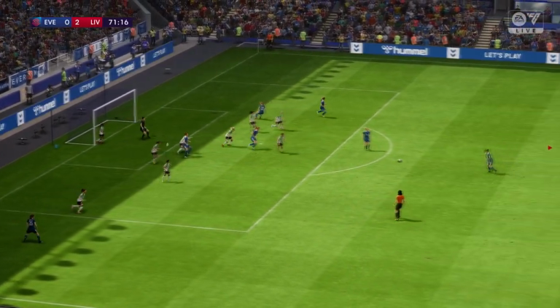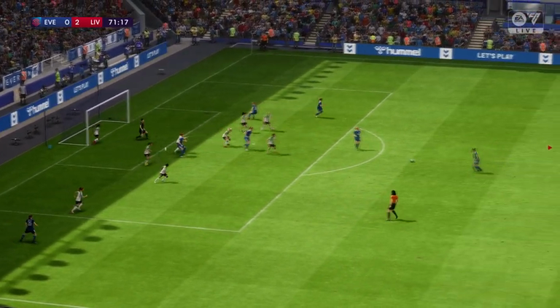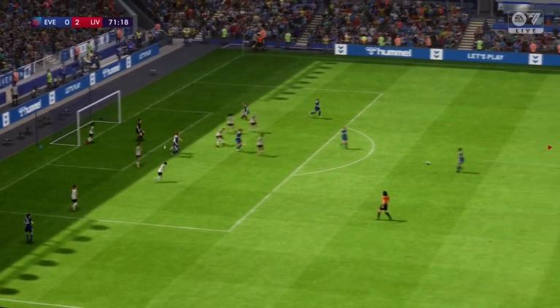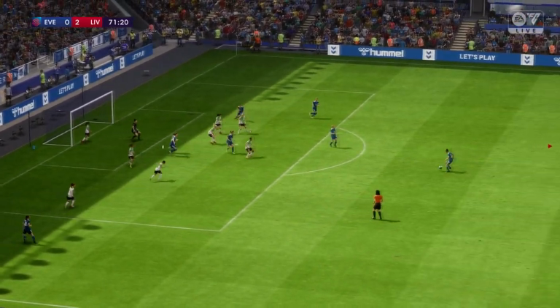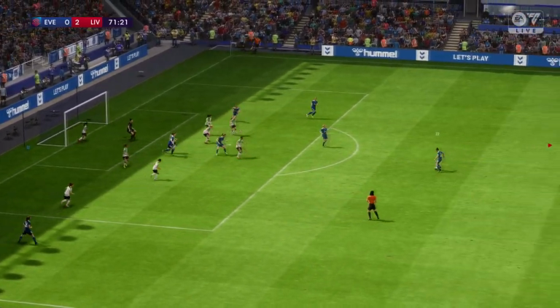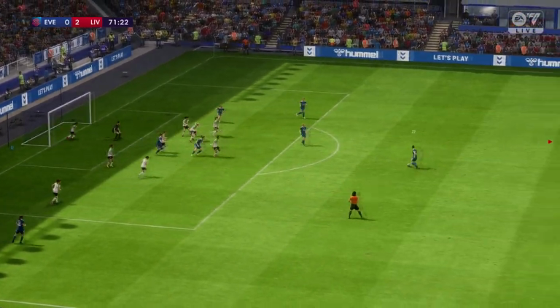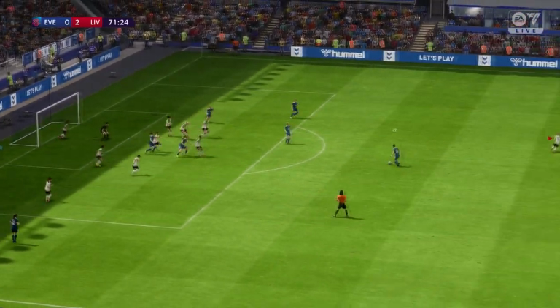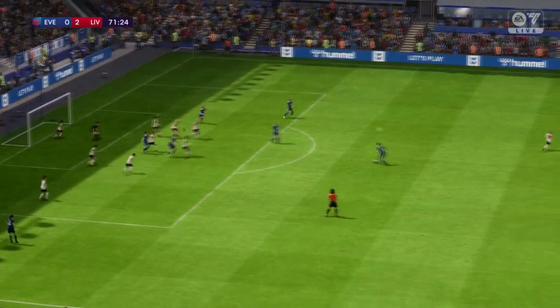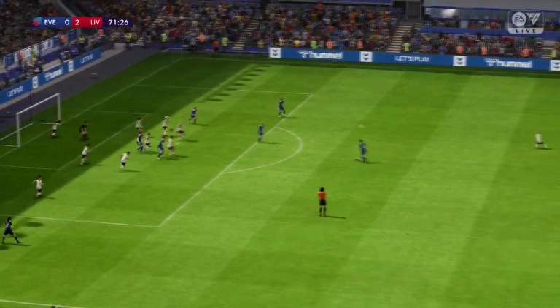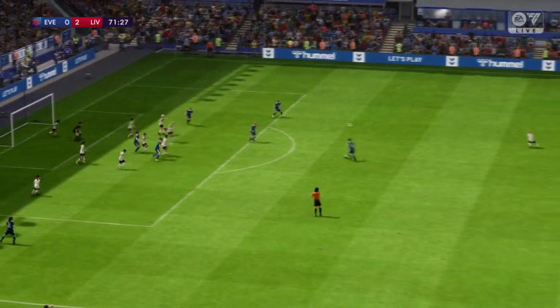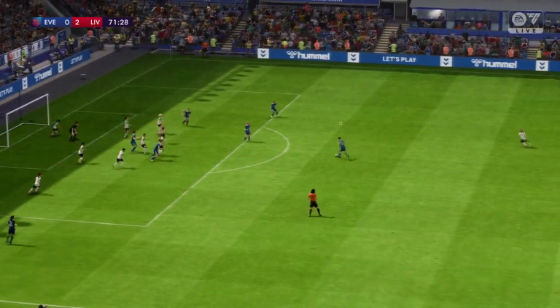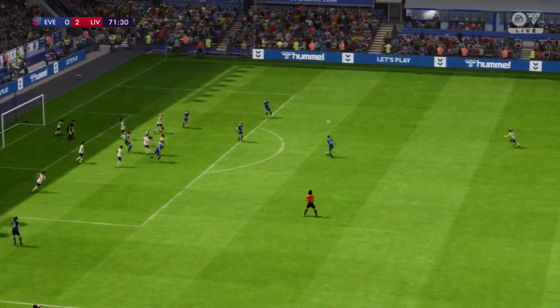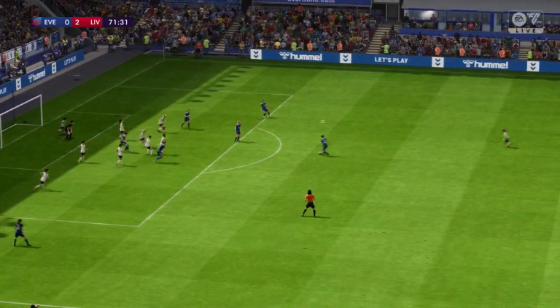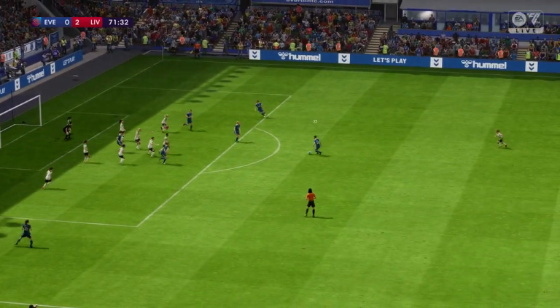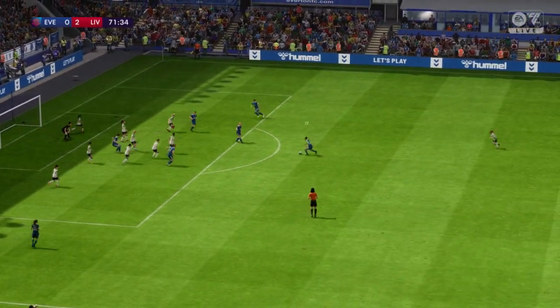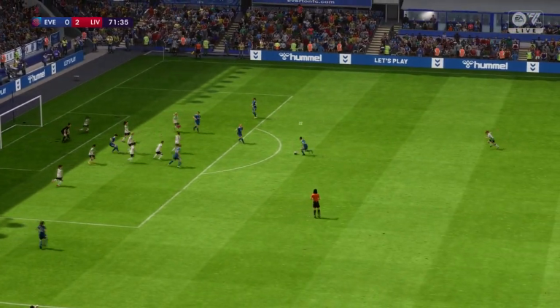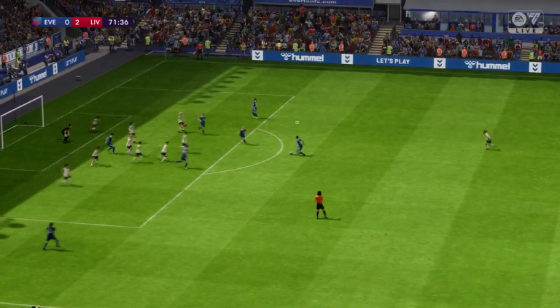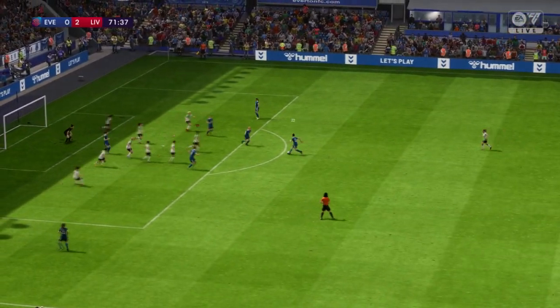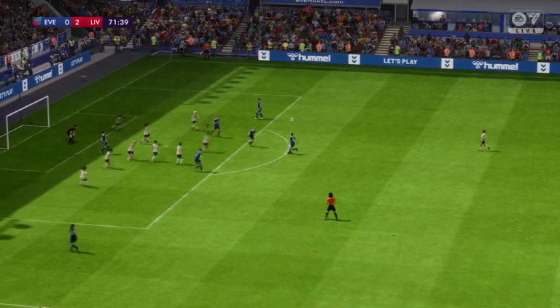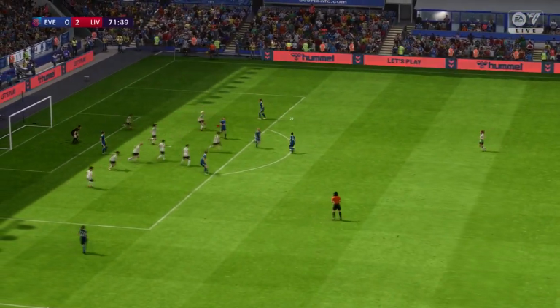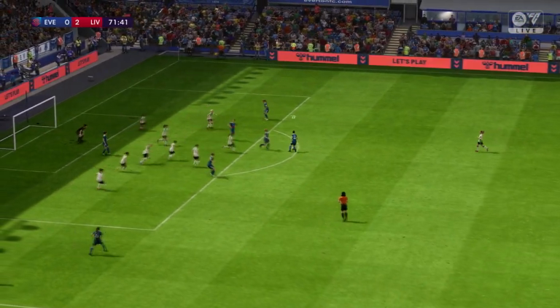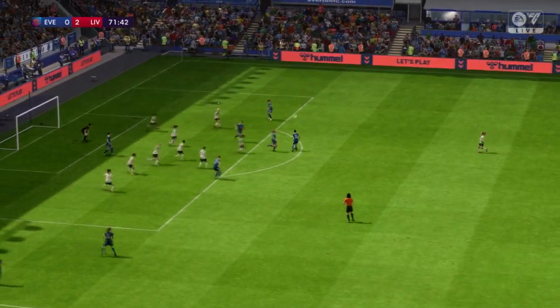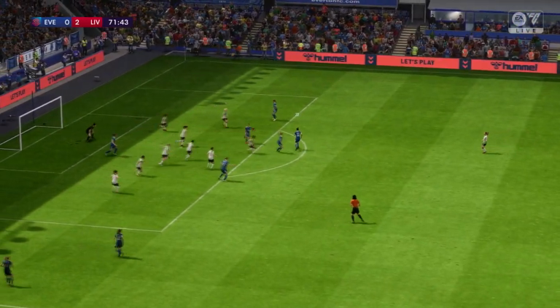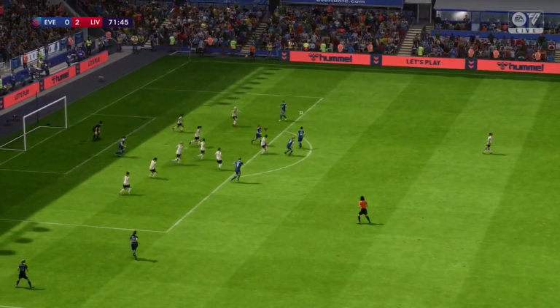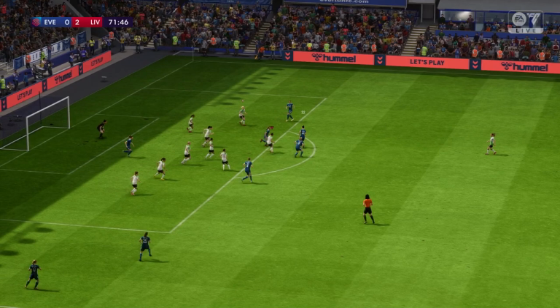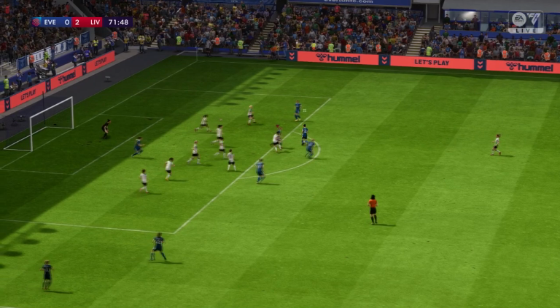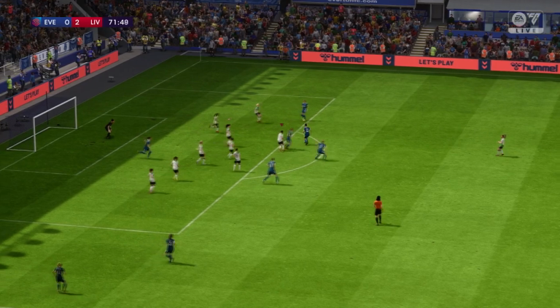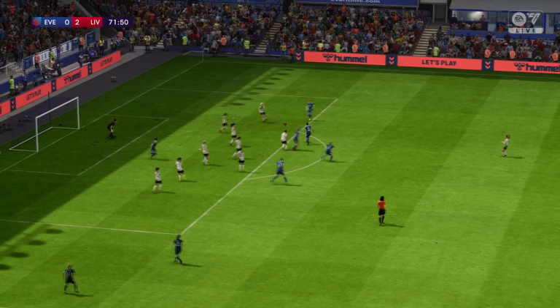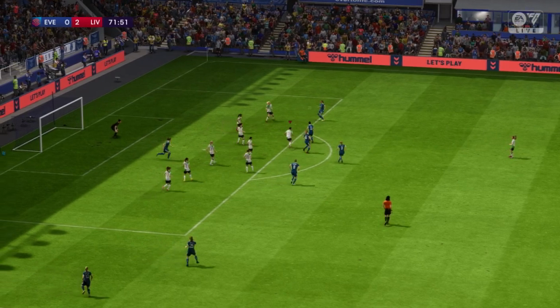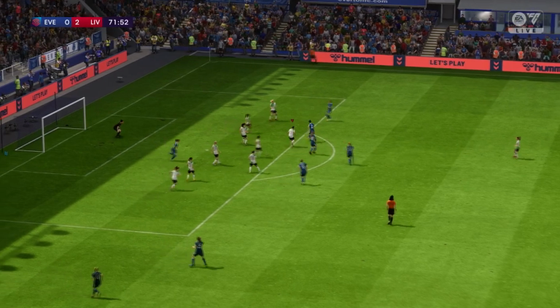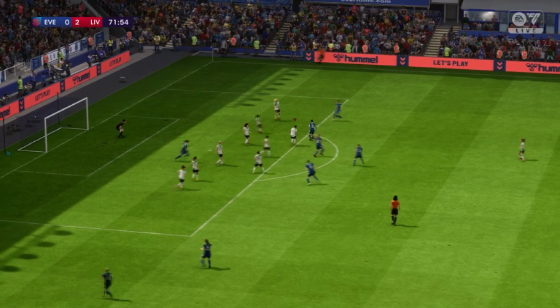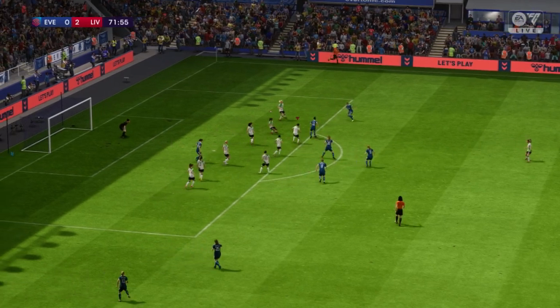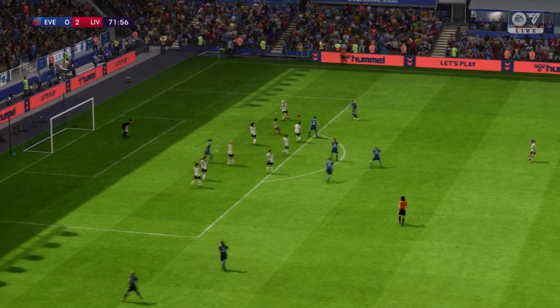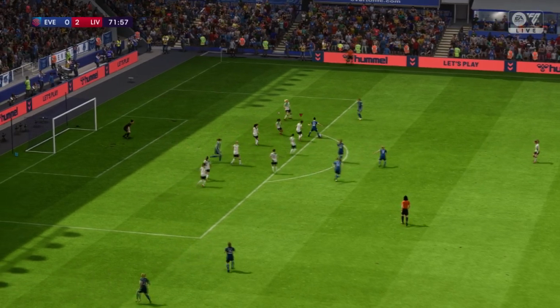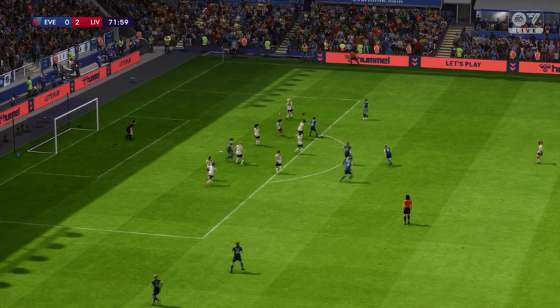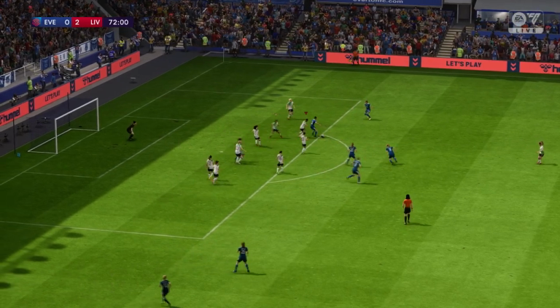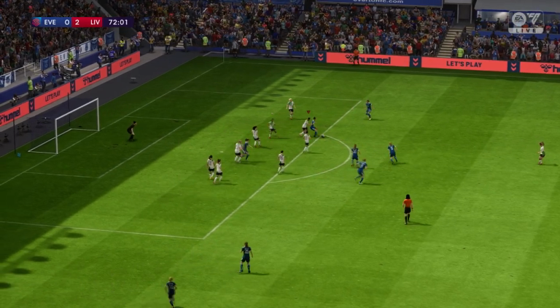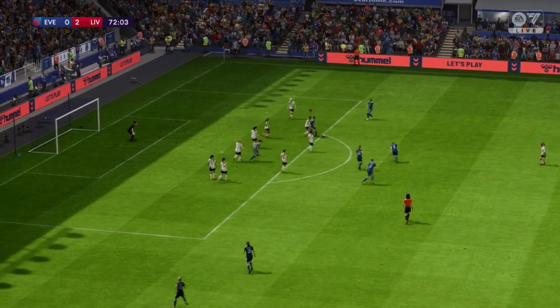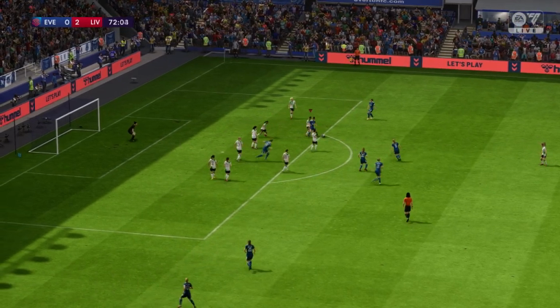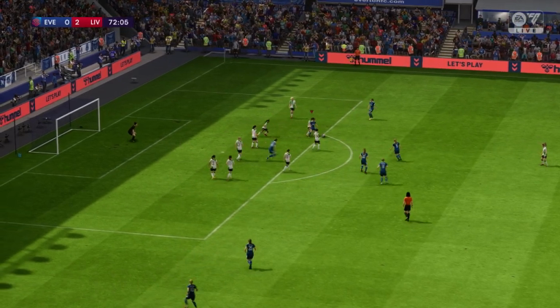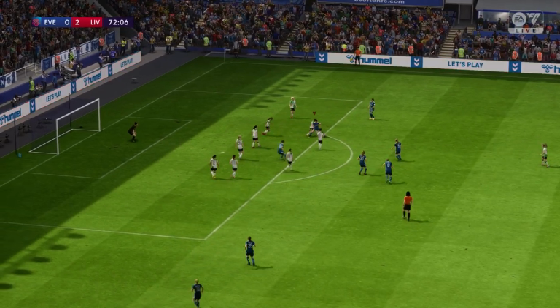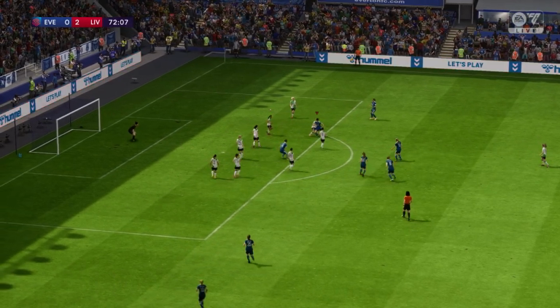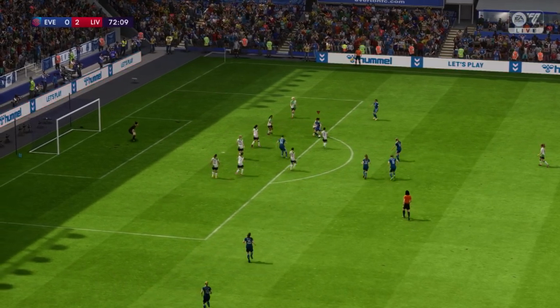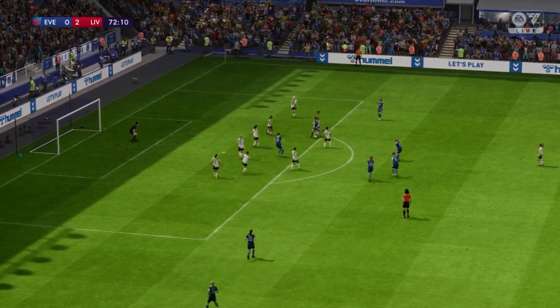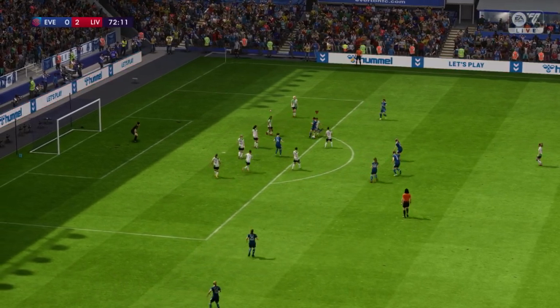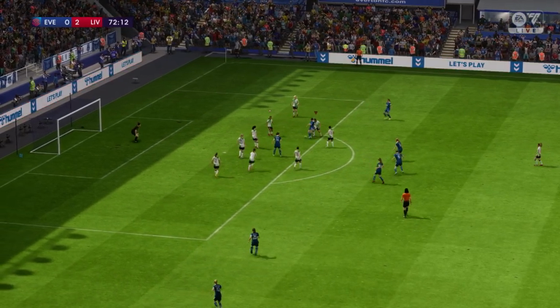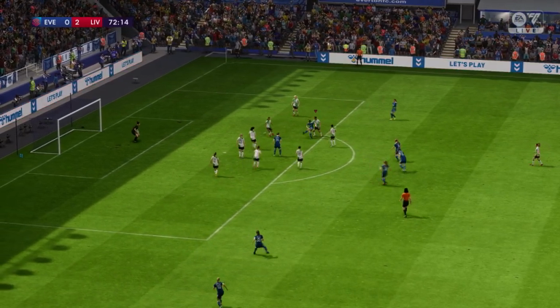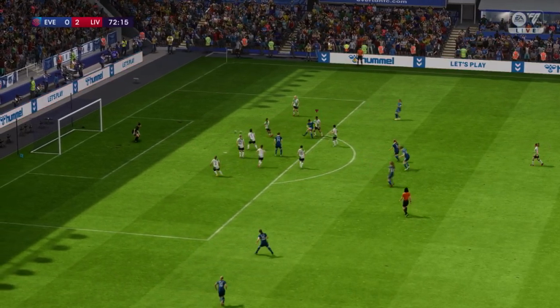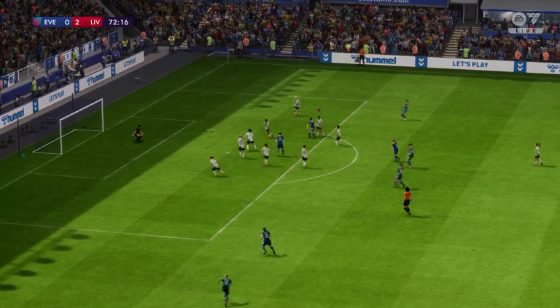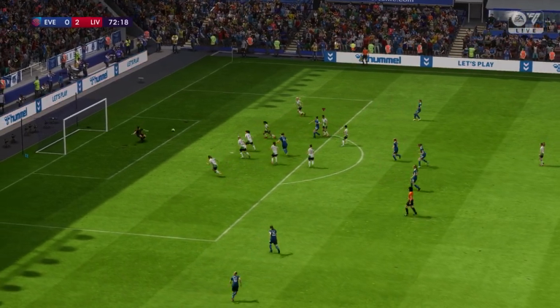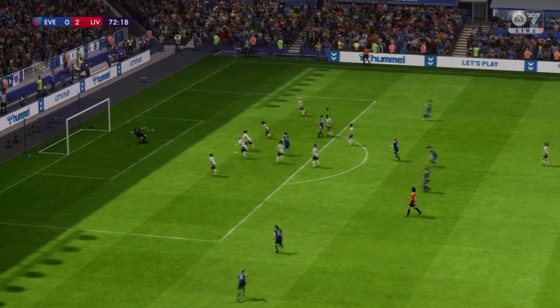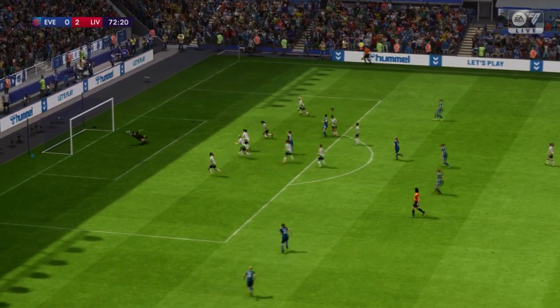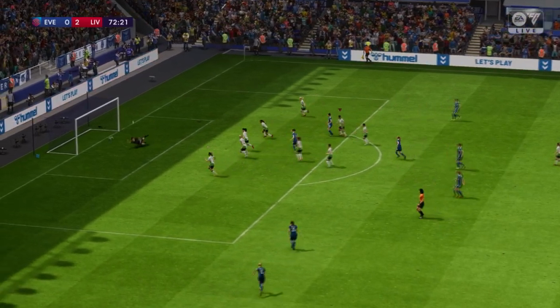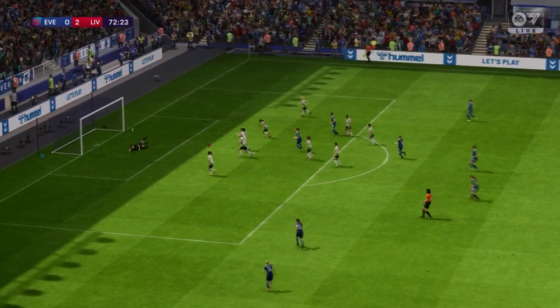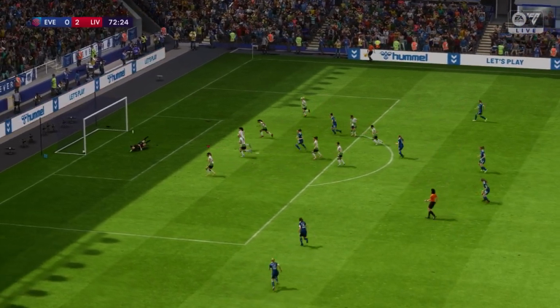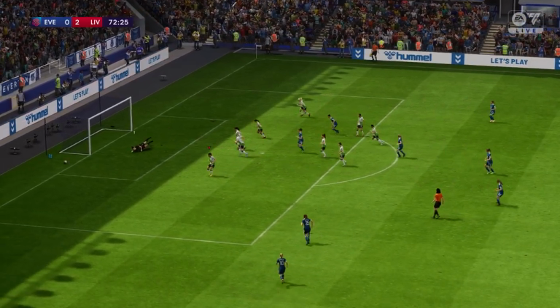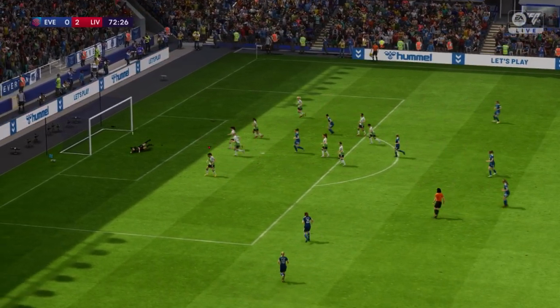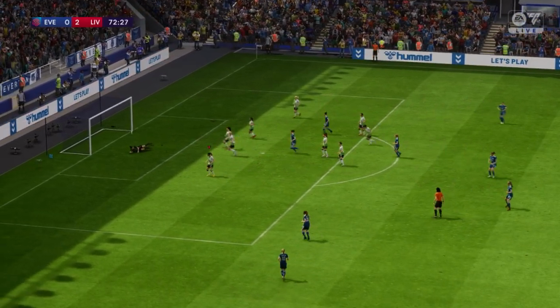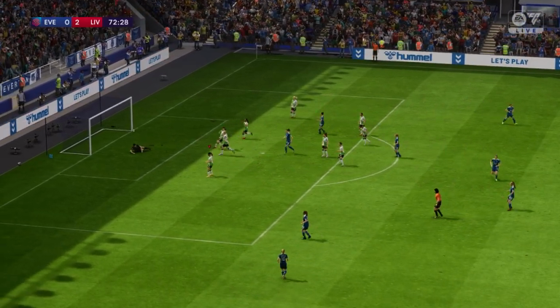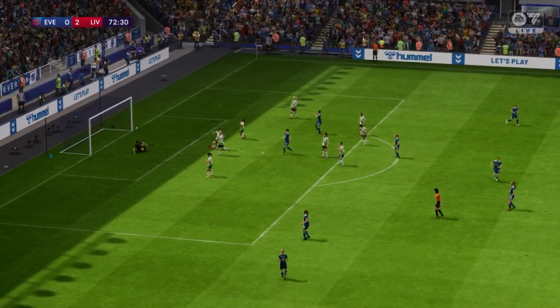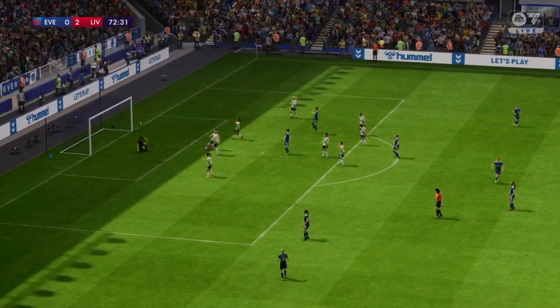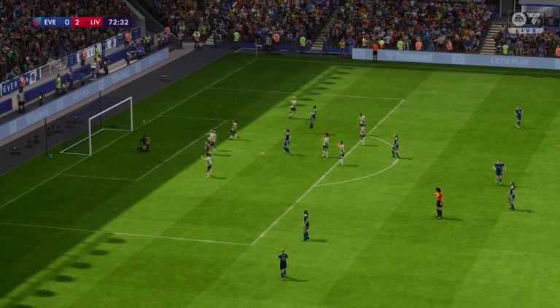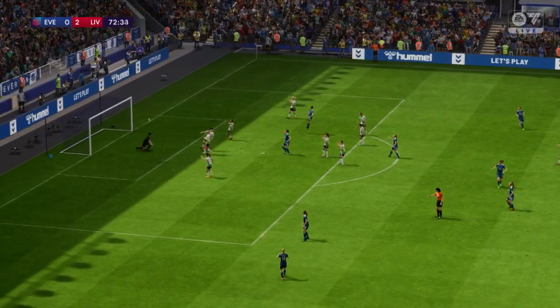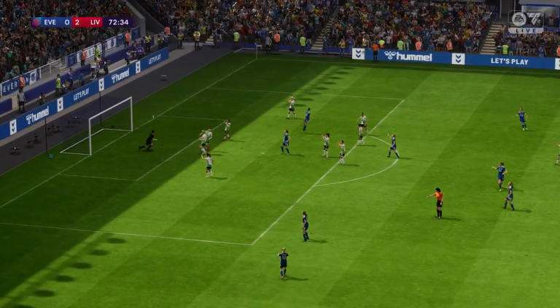And over it comes — there's an example of how to press high up. And saved by the keeper.